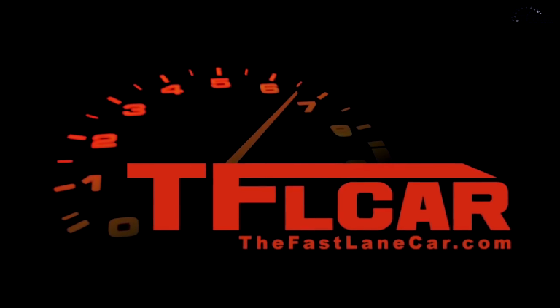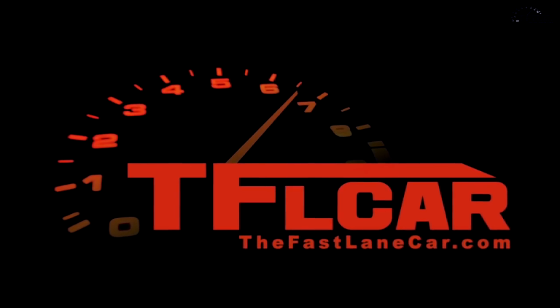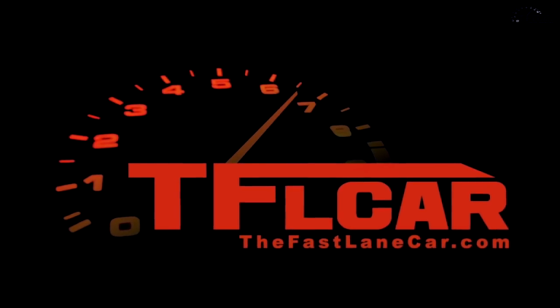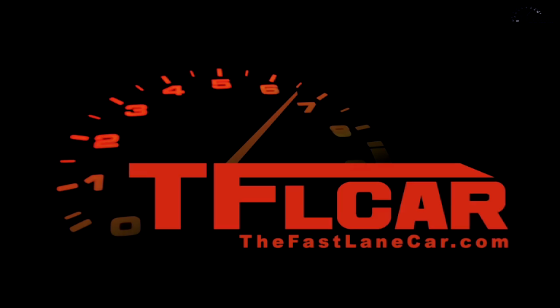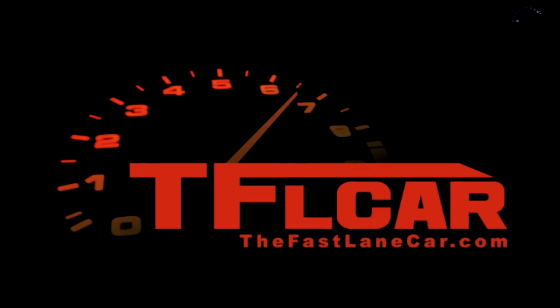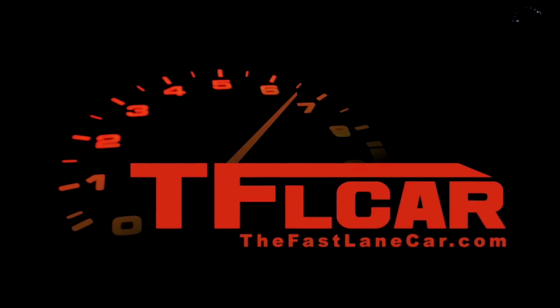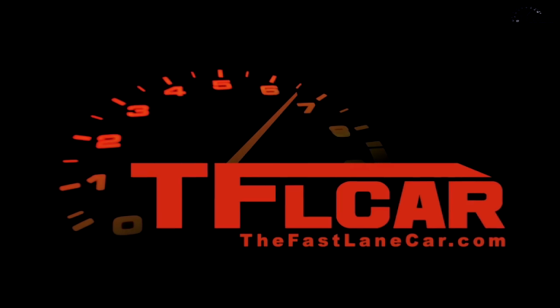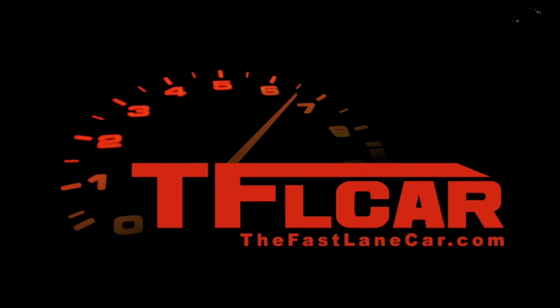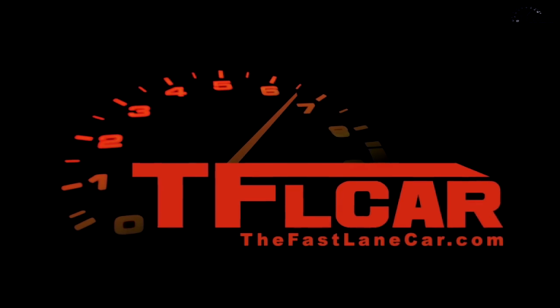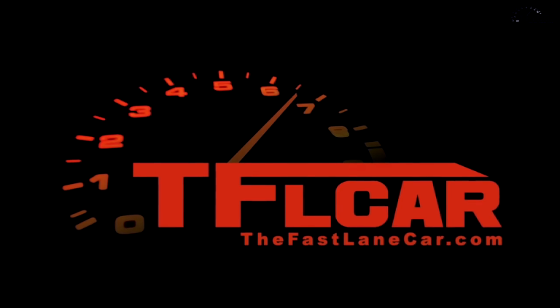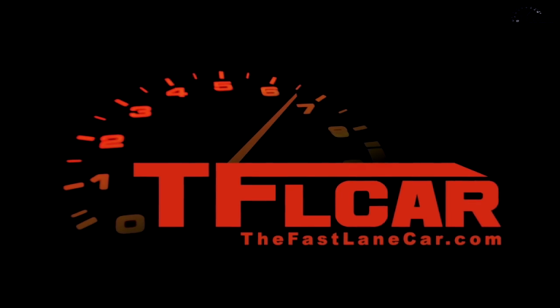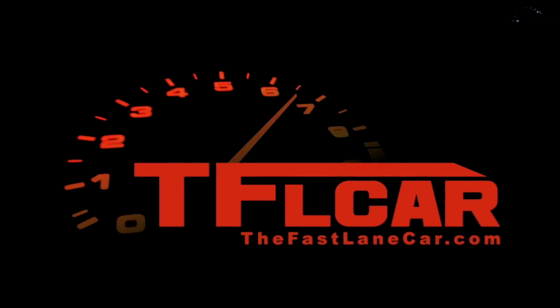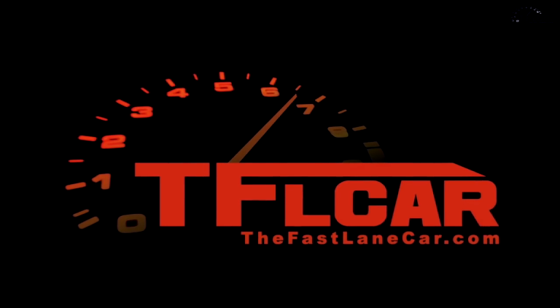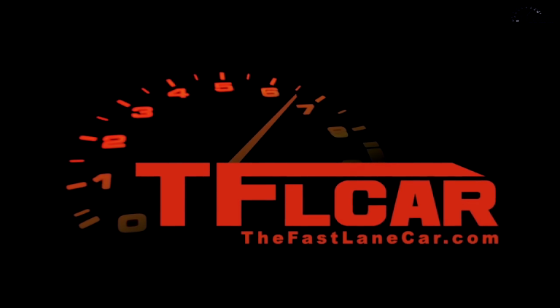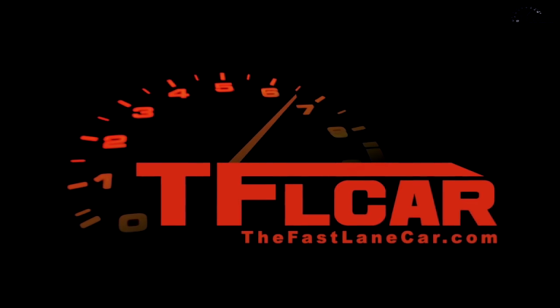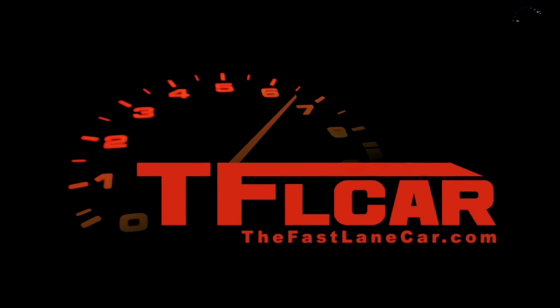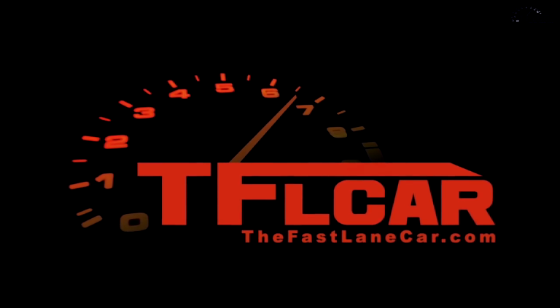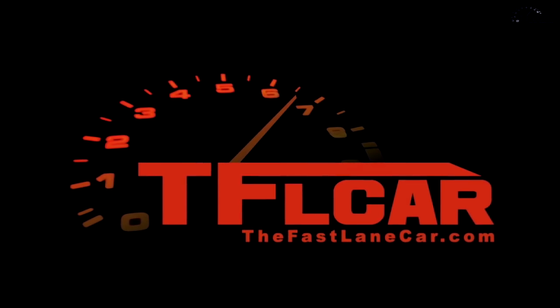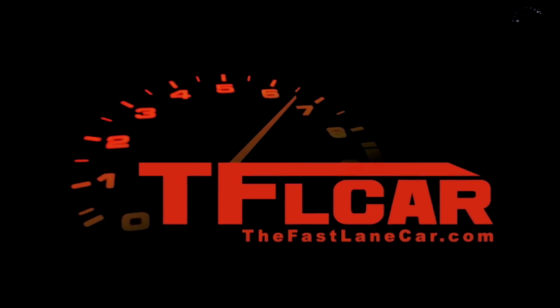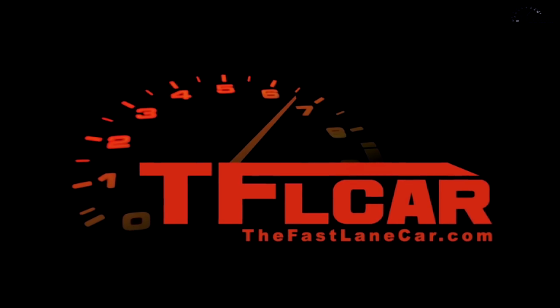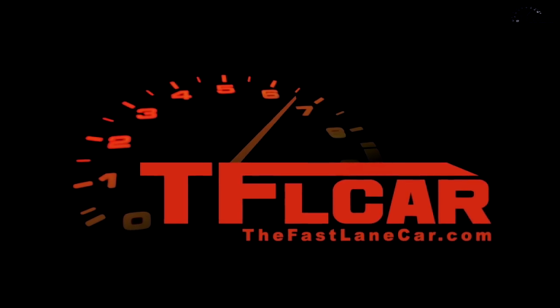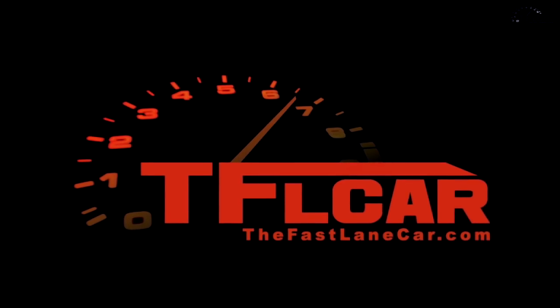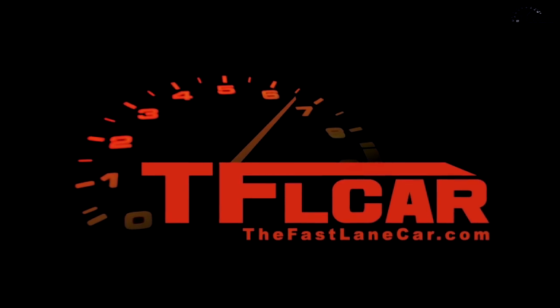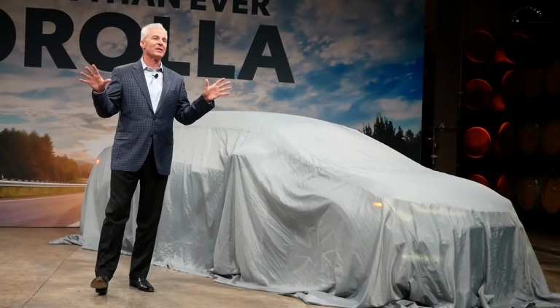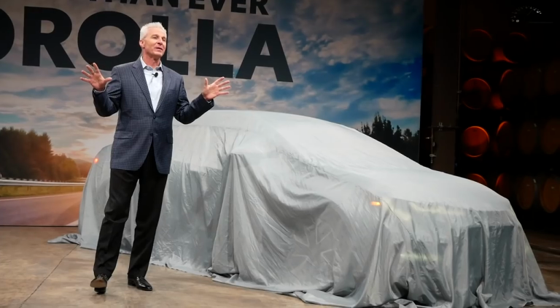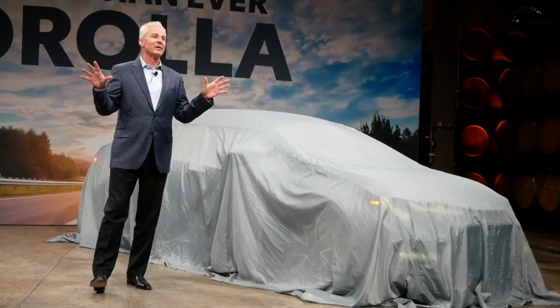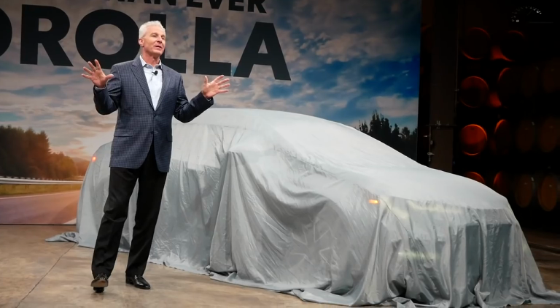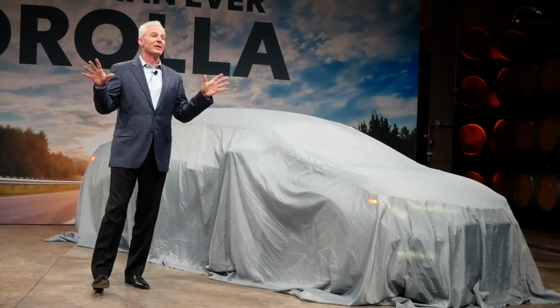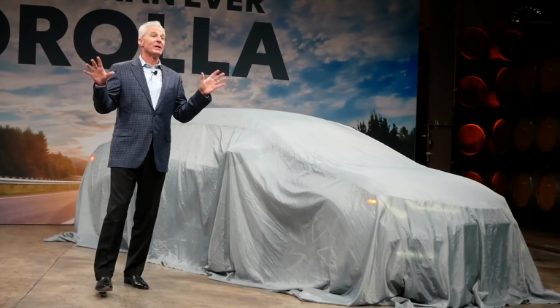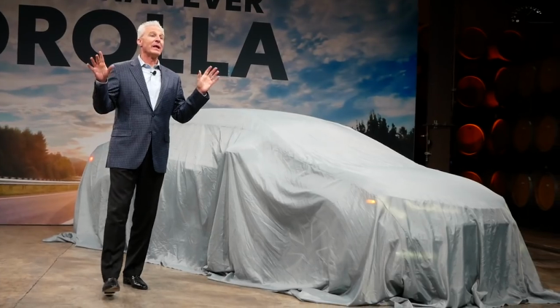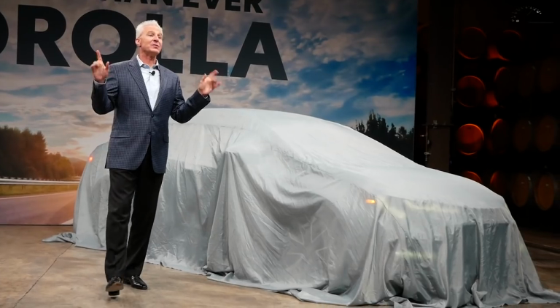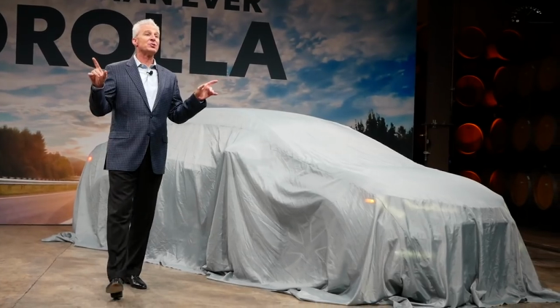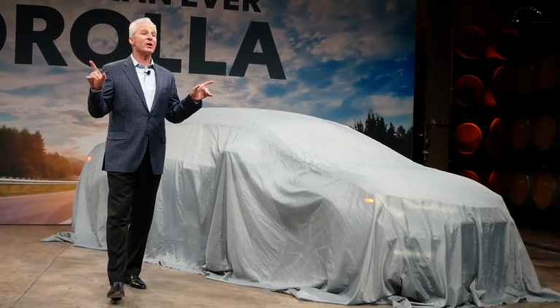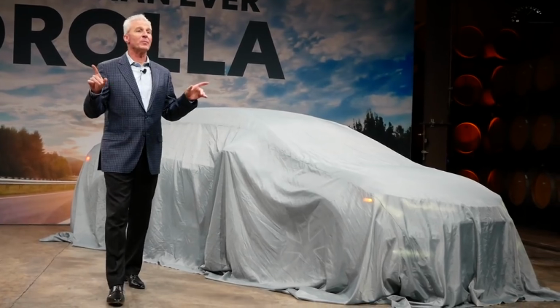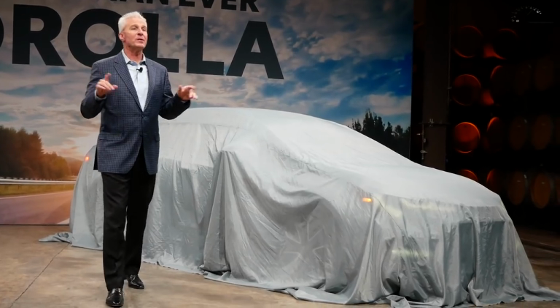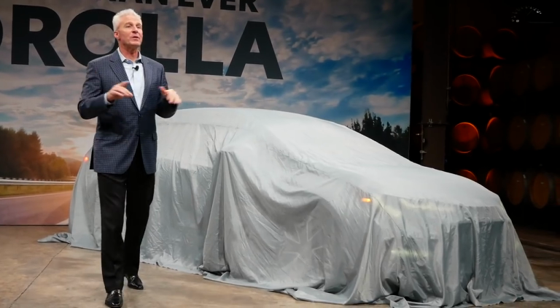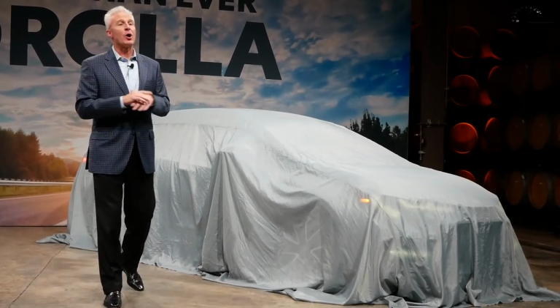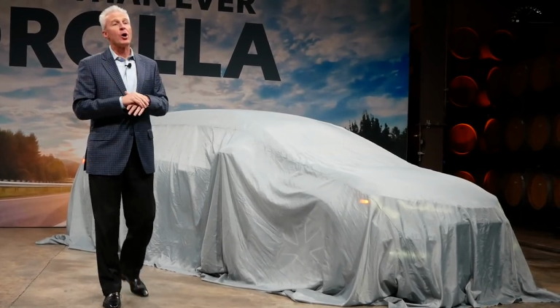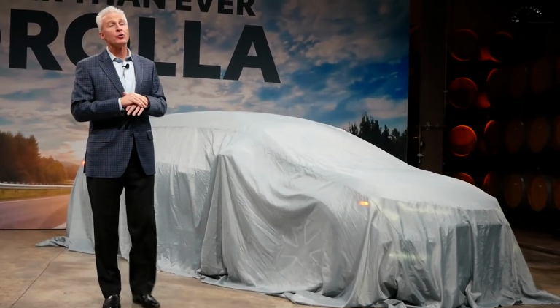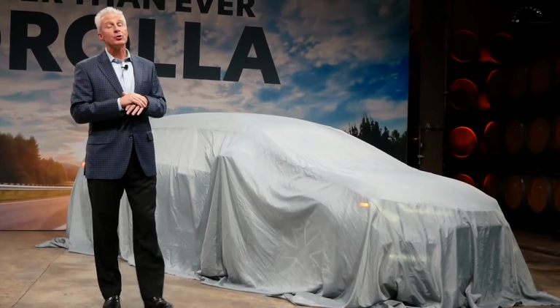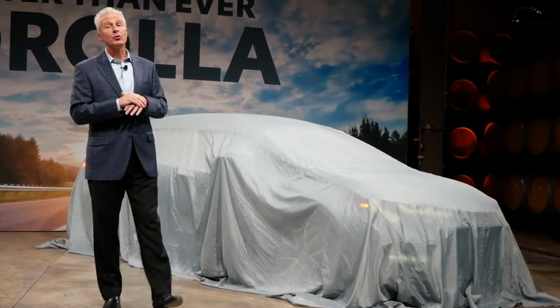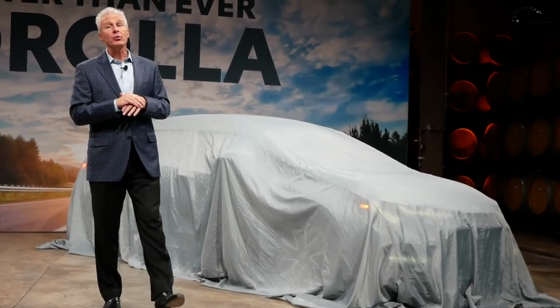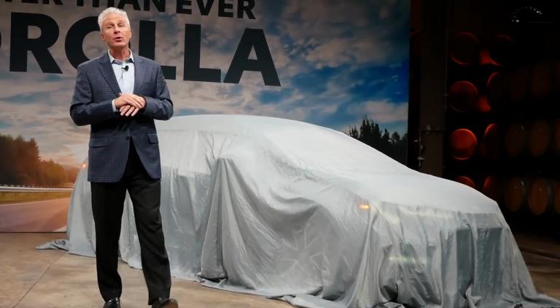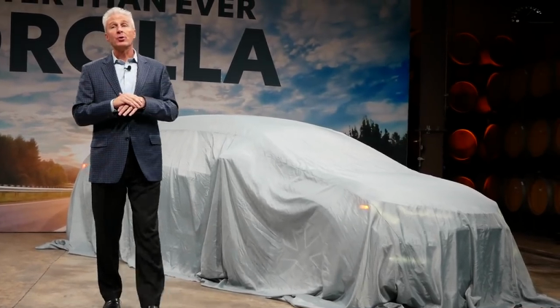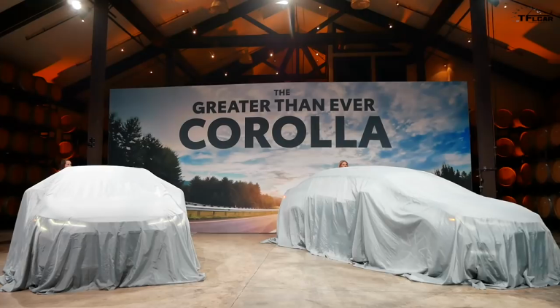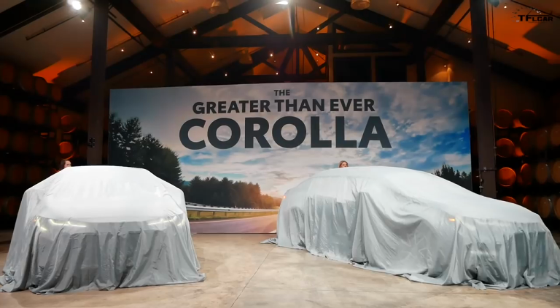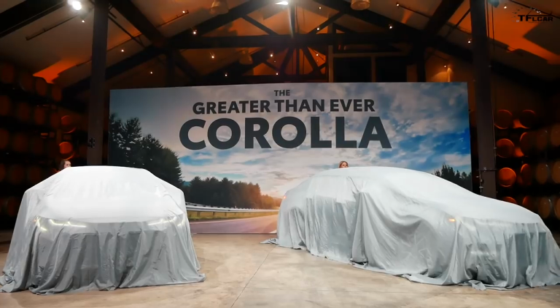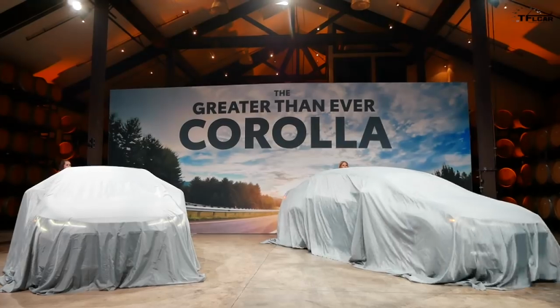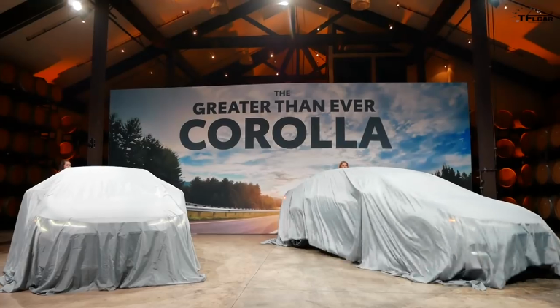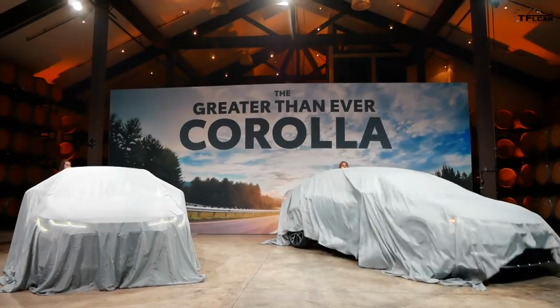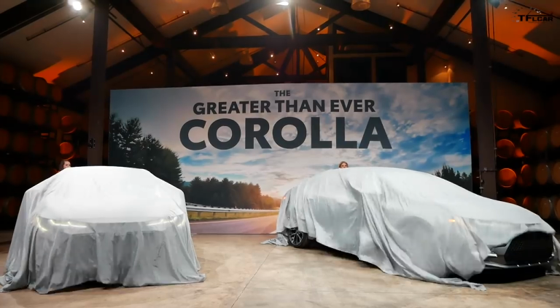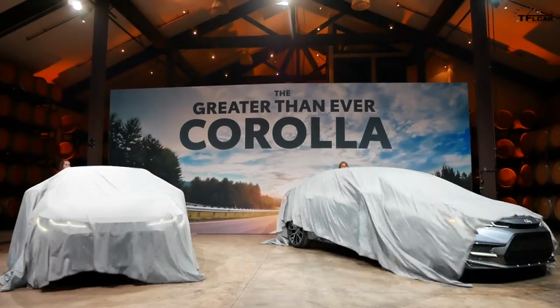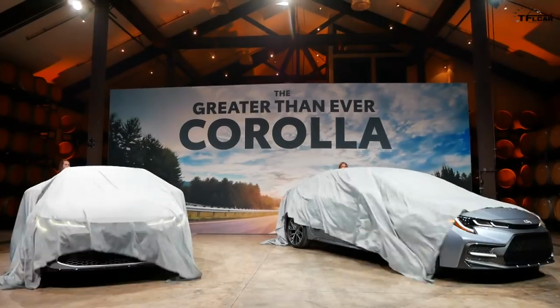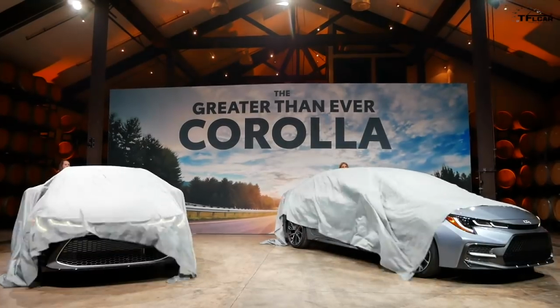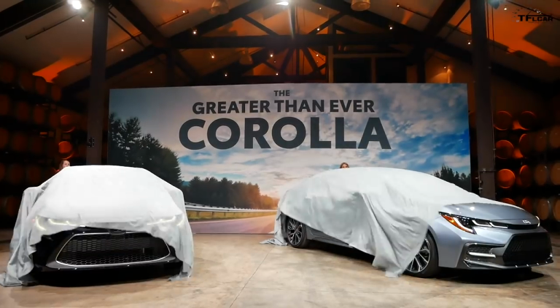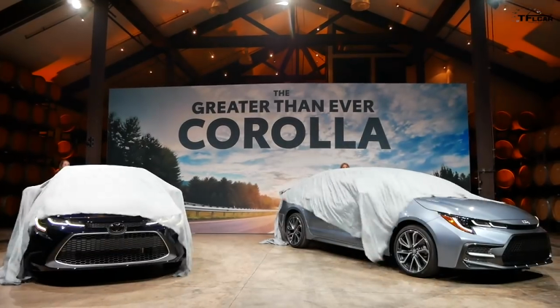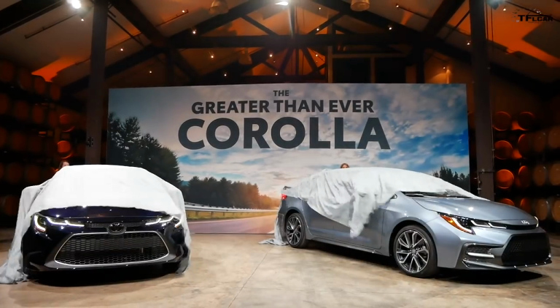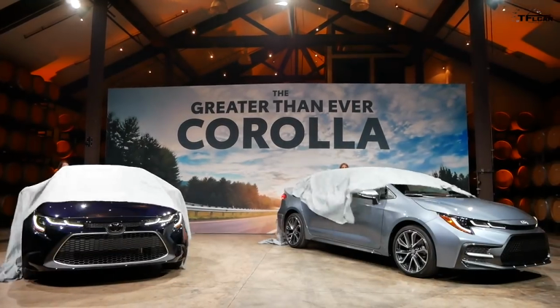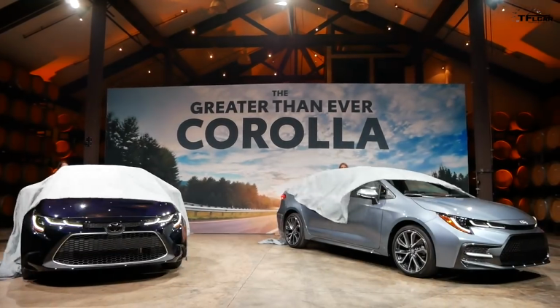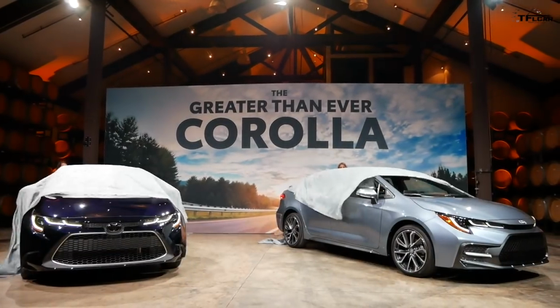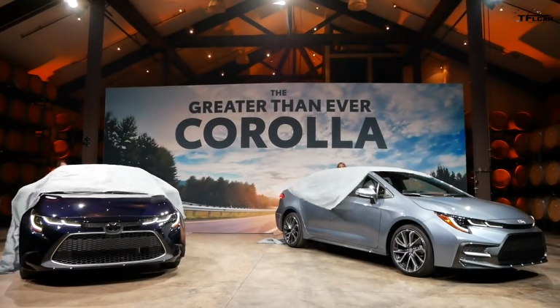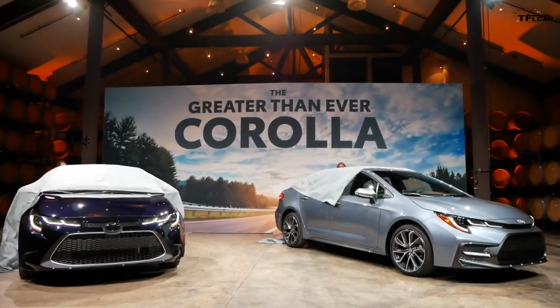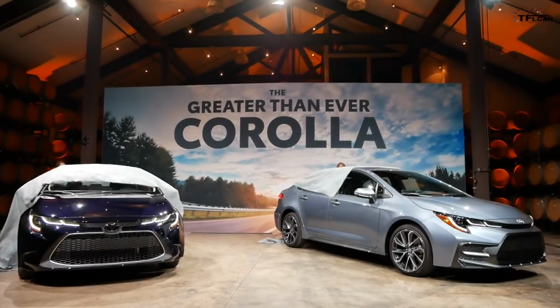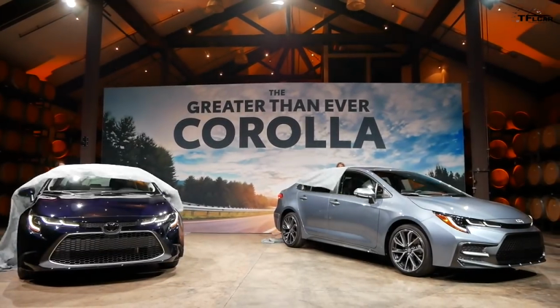I'm ready to let this new Corolla speak for itself. Ladies and gentlemen, the all-new 2020 Toyota Corolla.